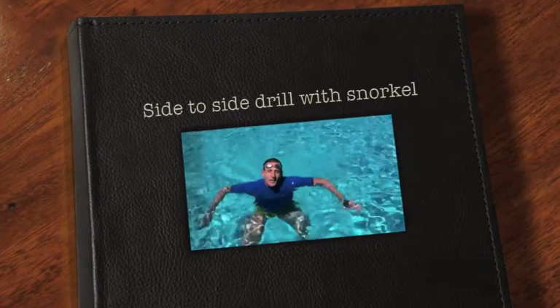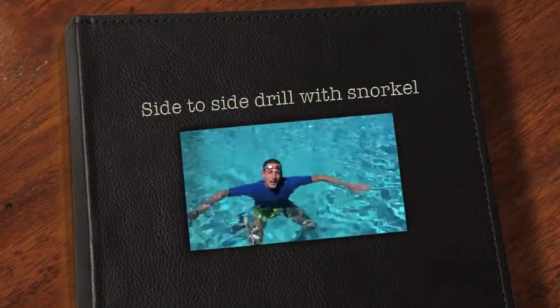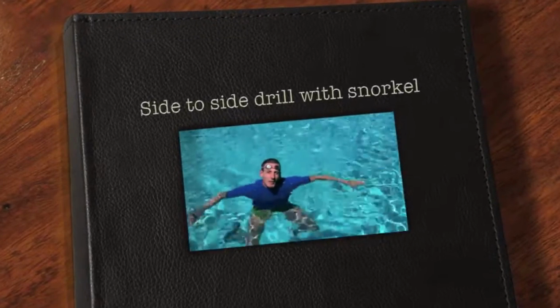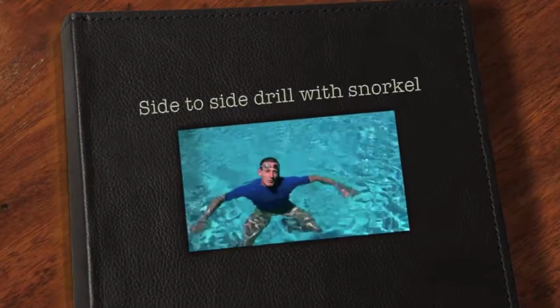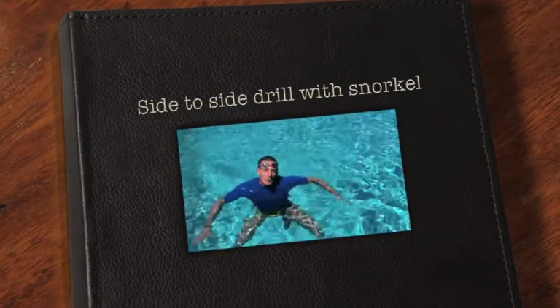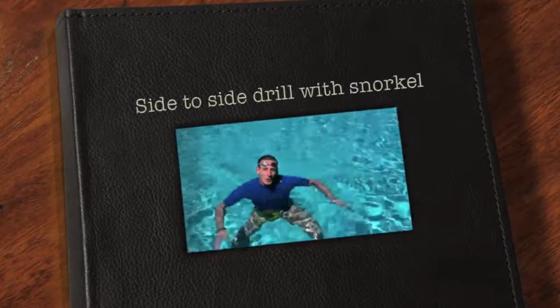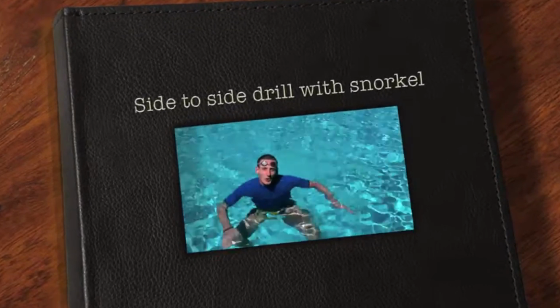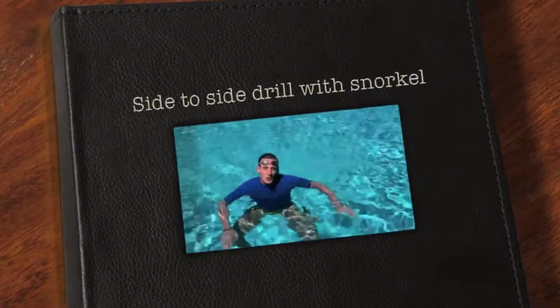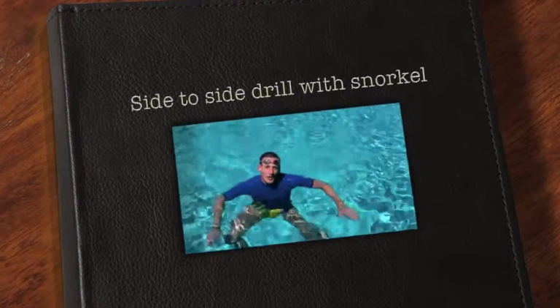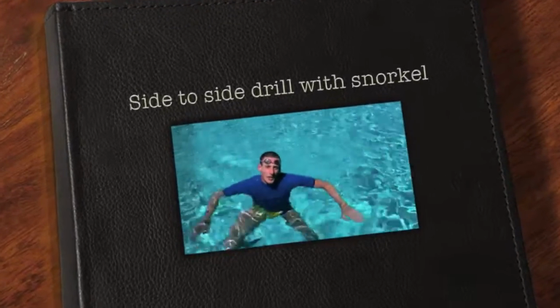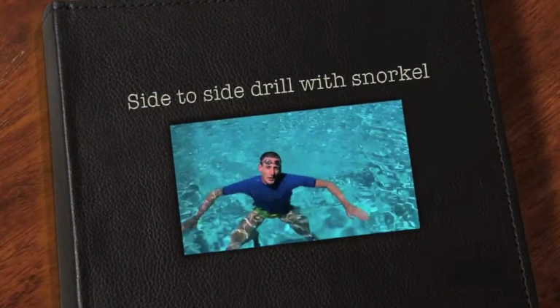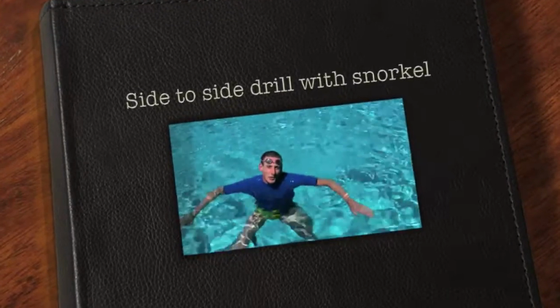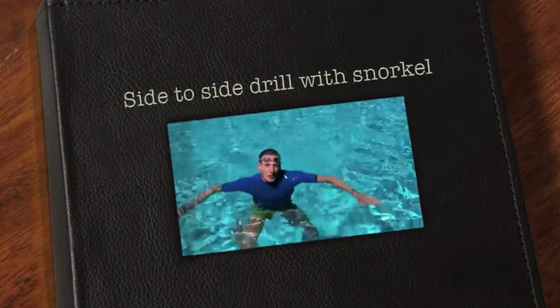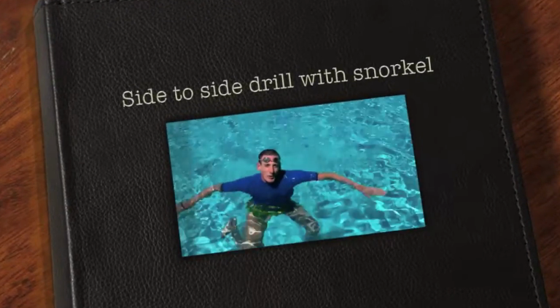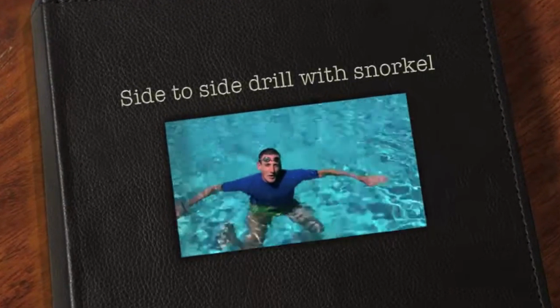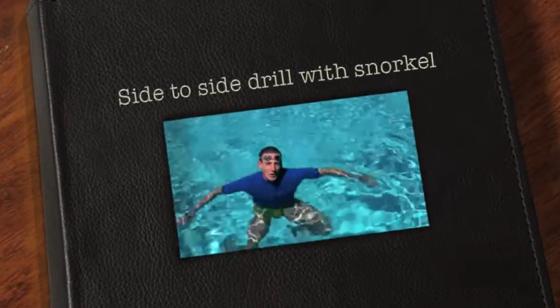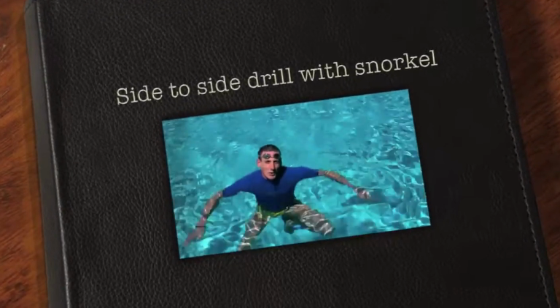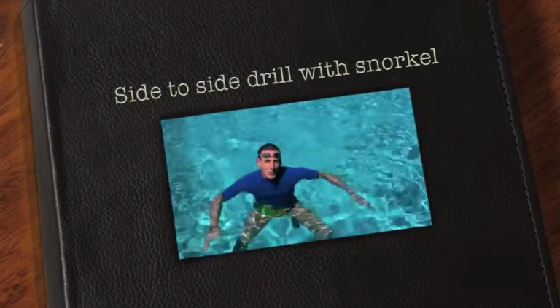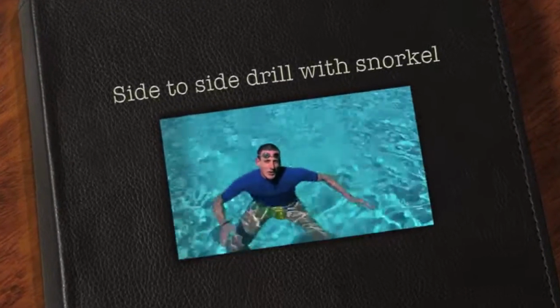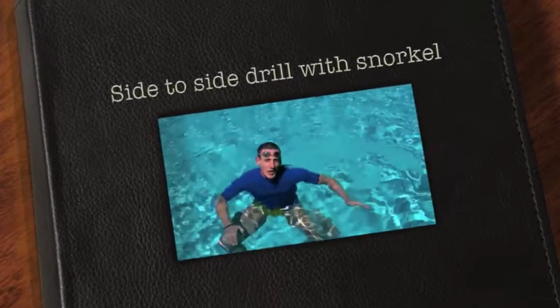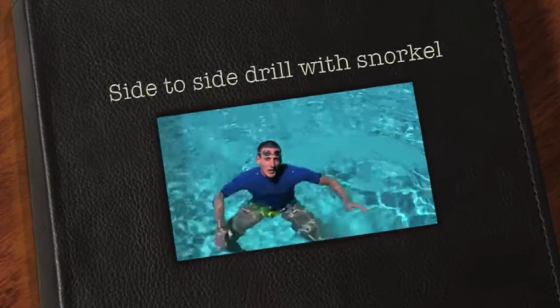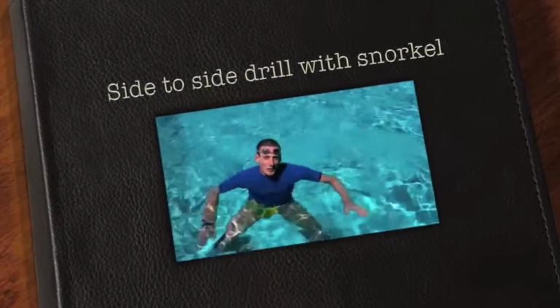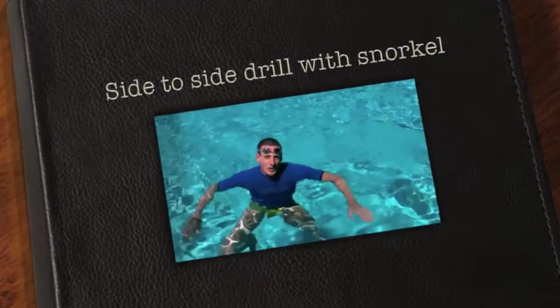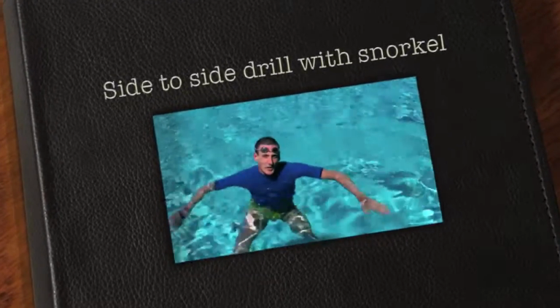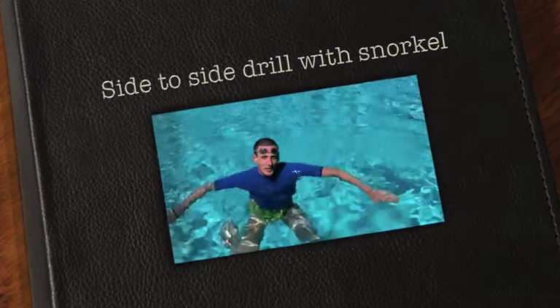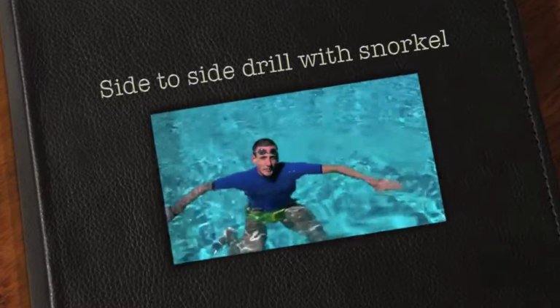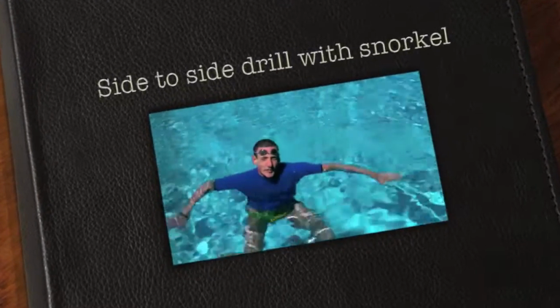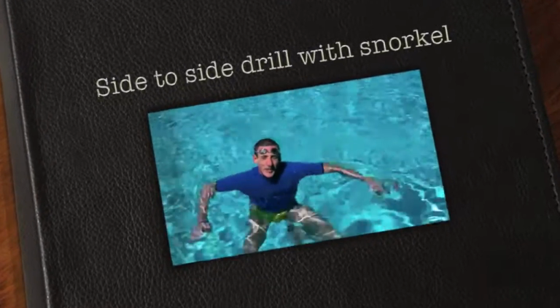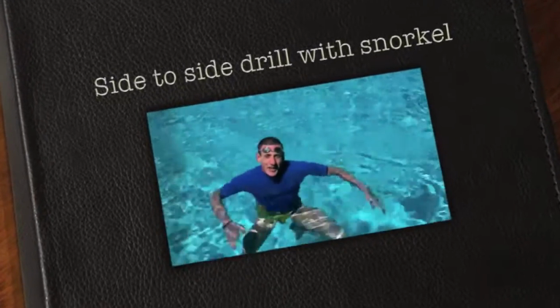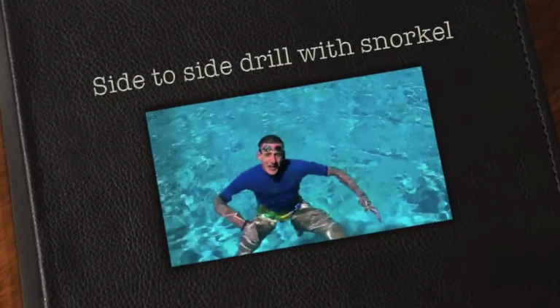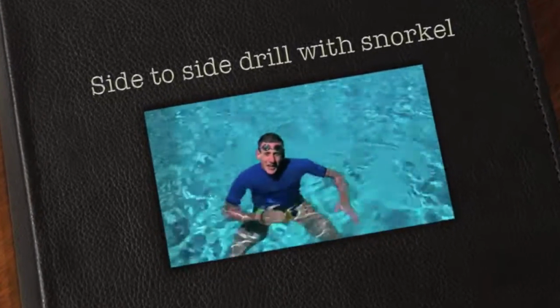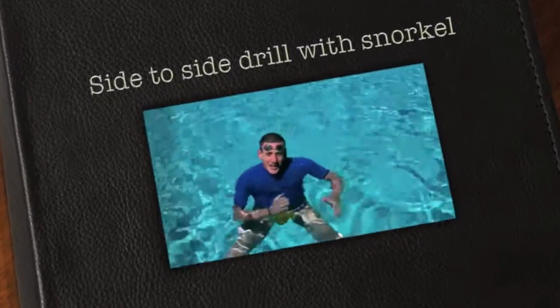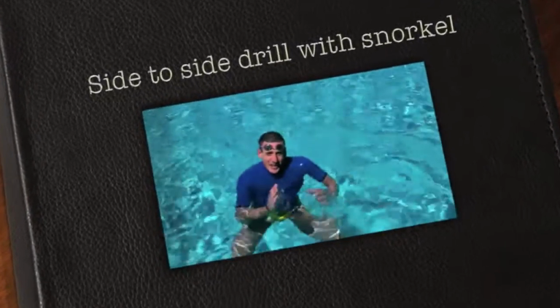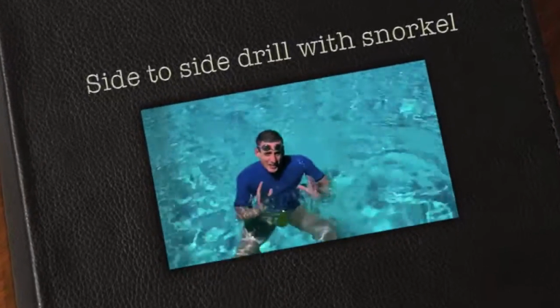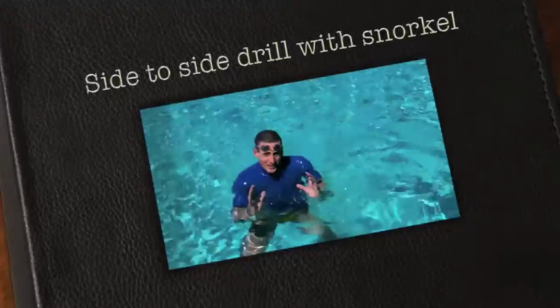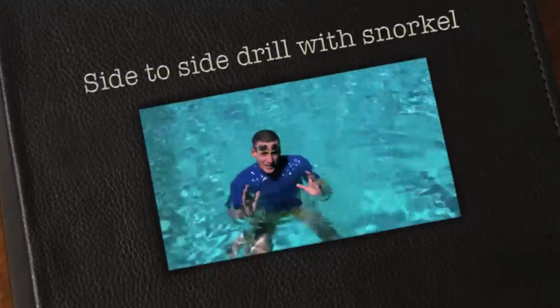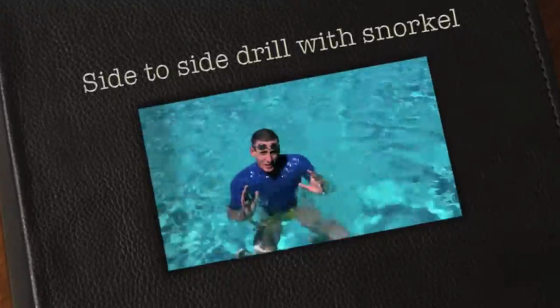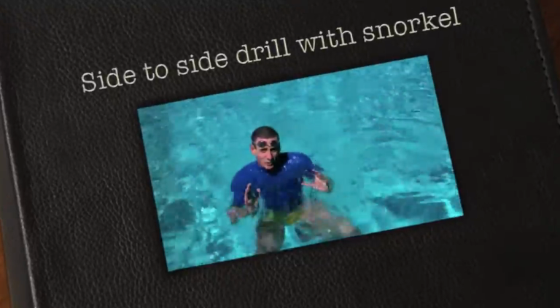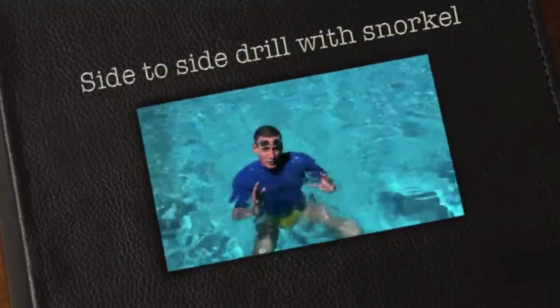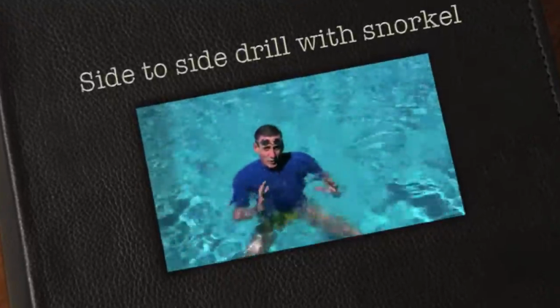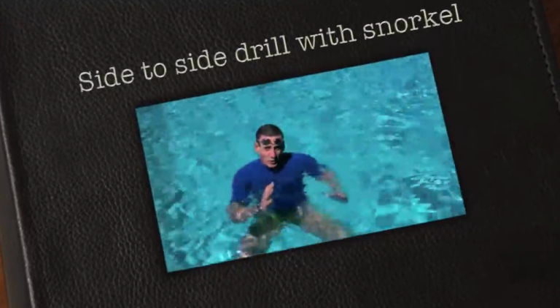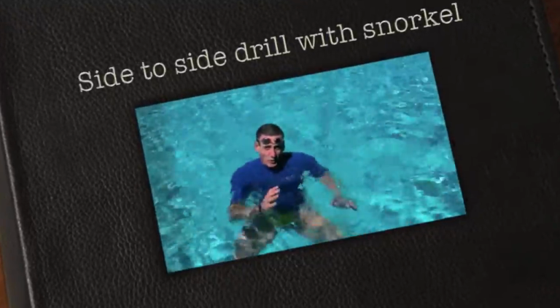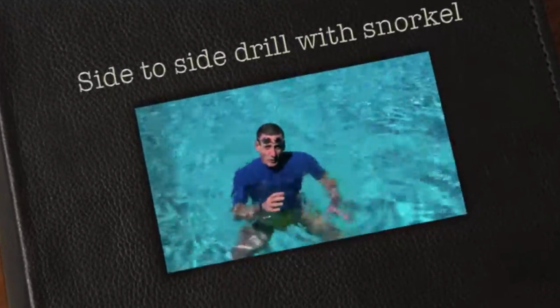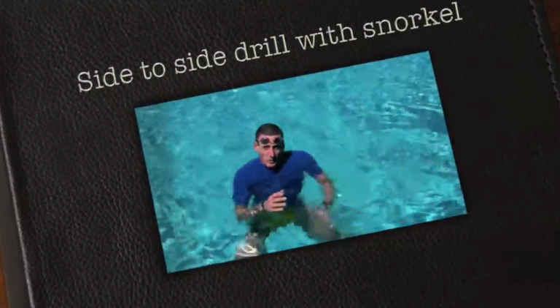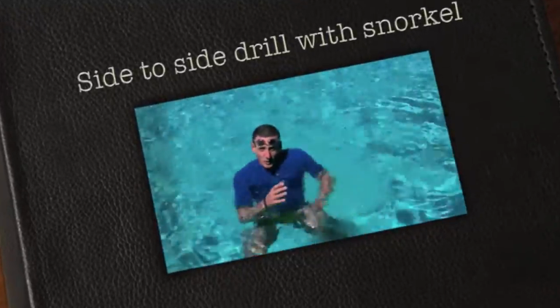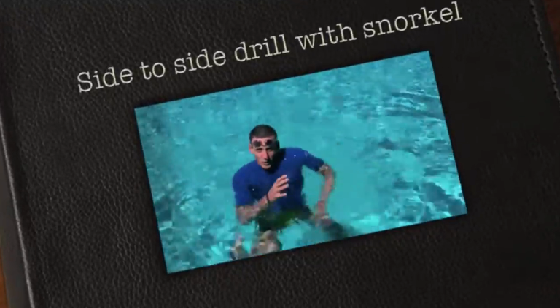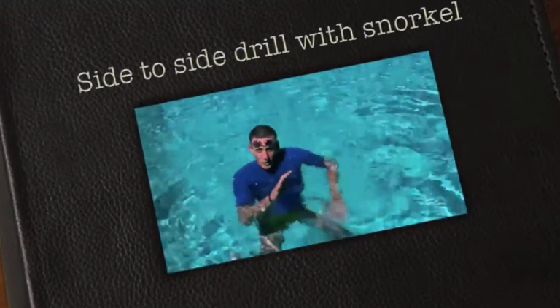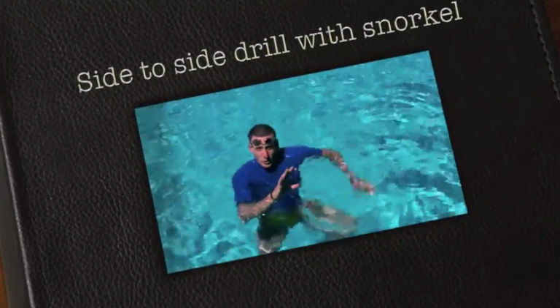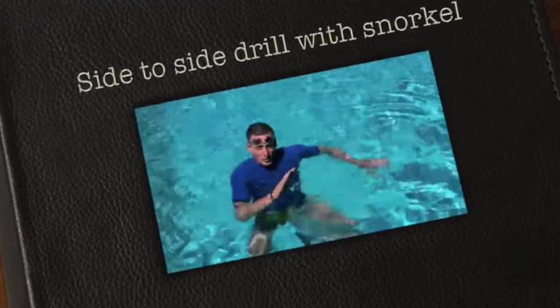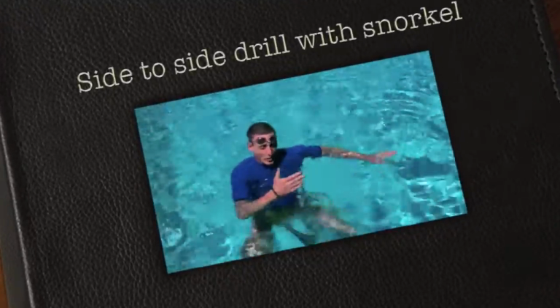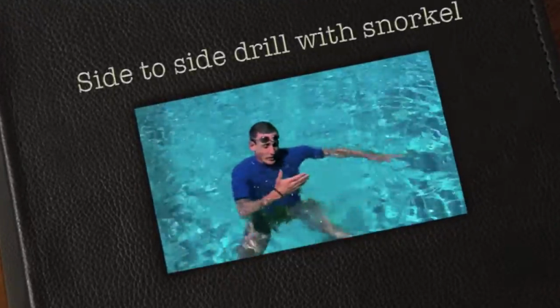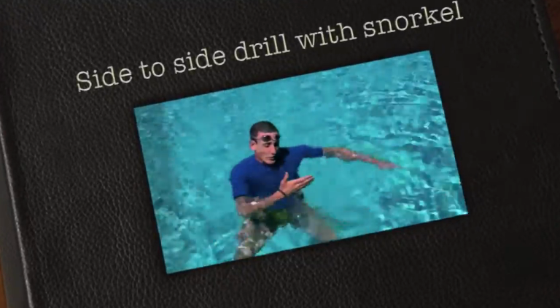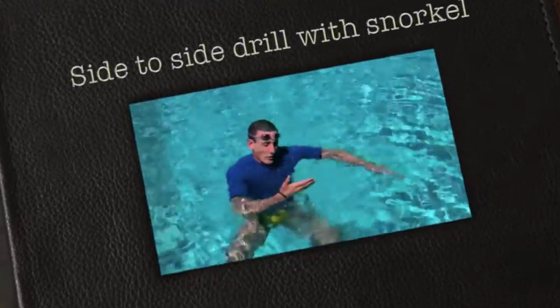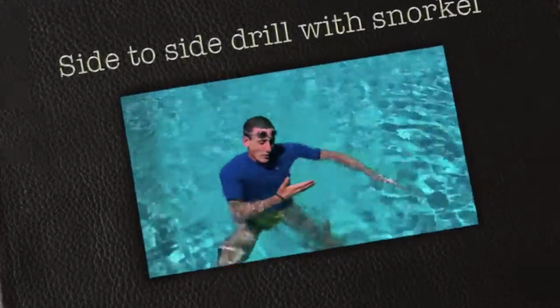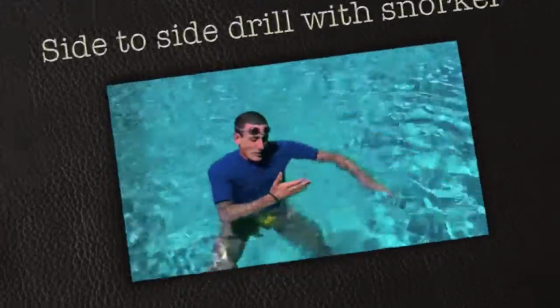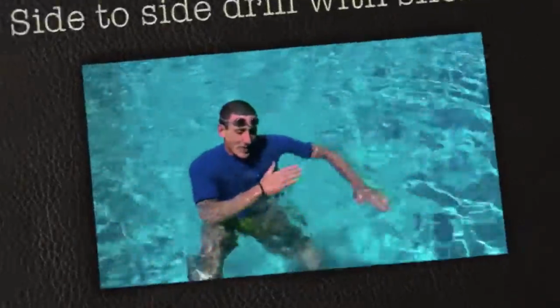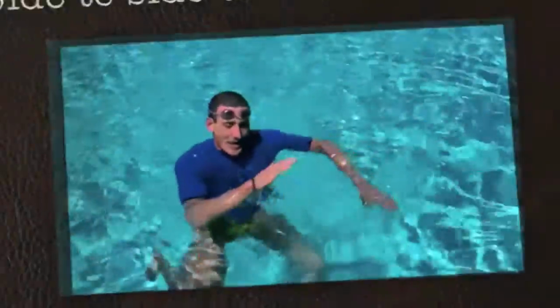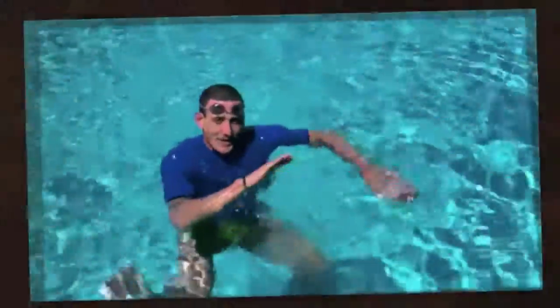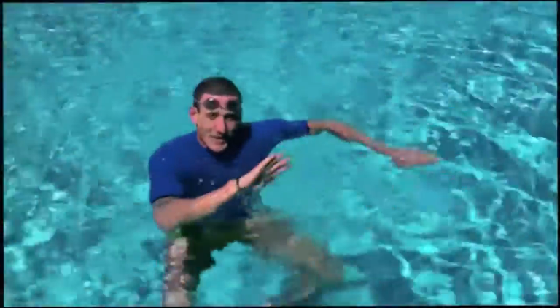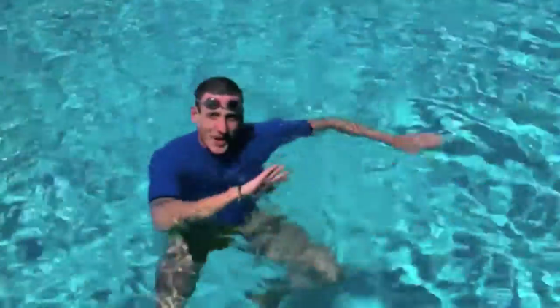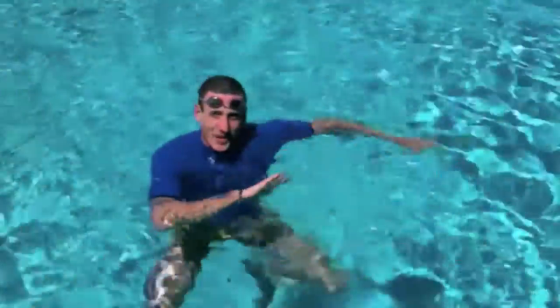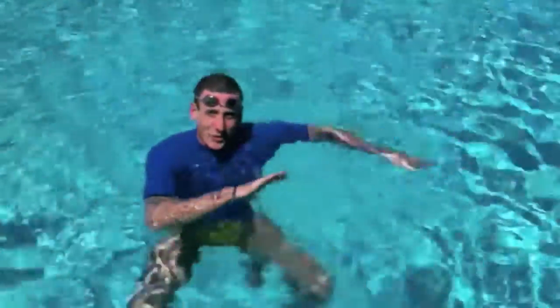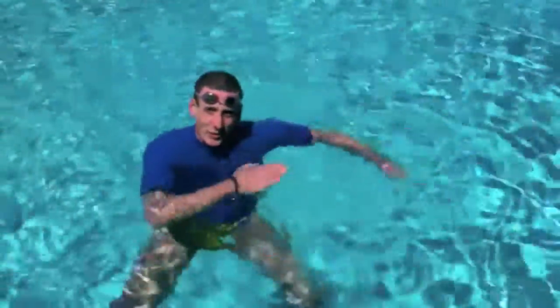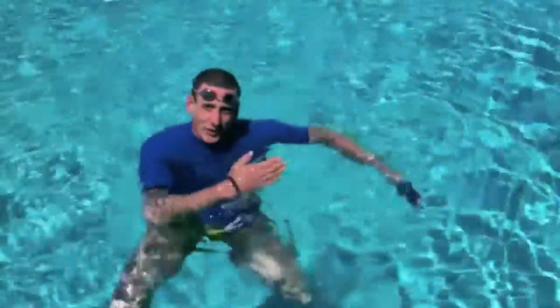Hi, I'm Drew with UCLA Recreation and Quixotic Racing. This next drill is going to be with the snorkel — it's going to be the side-to-side drill.